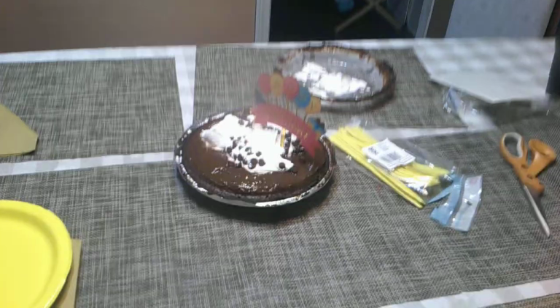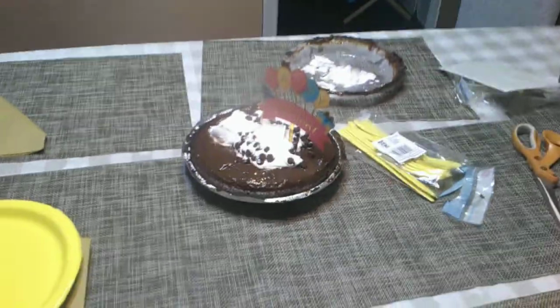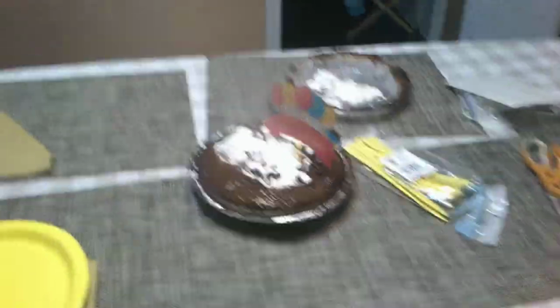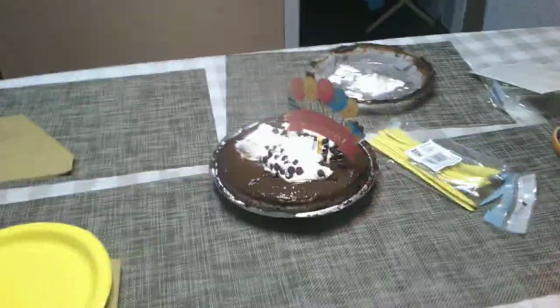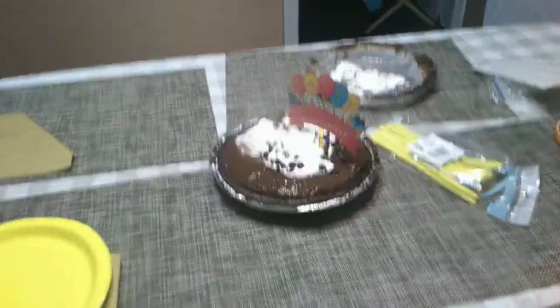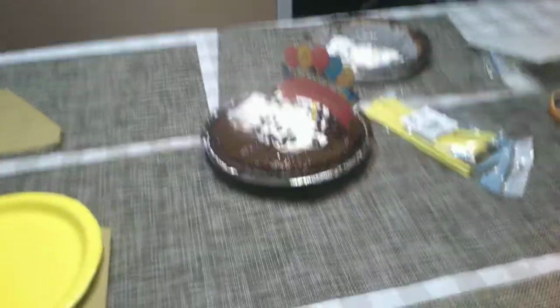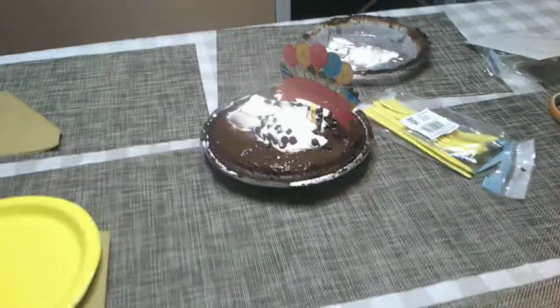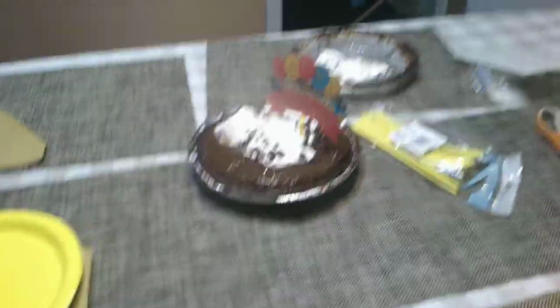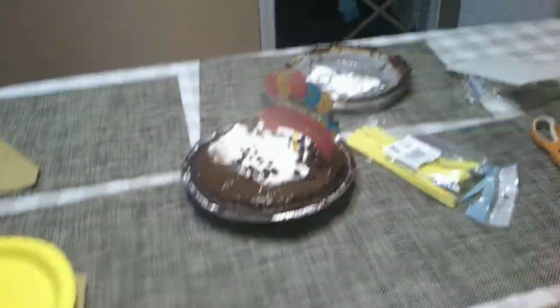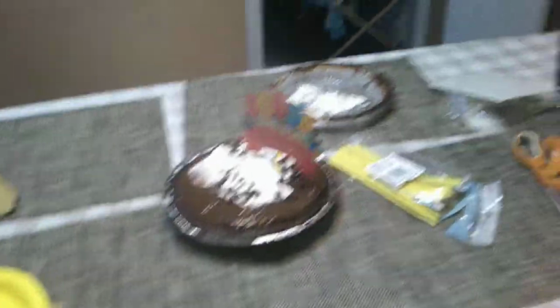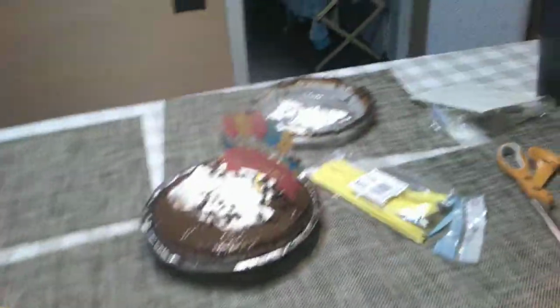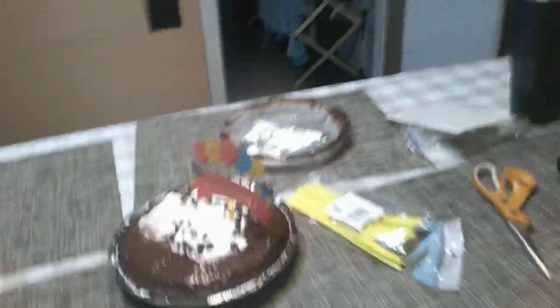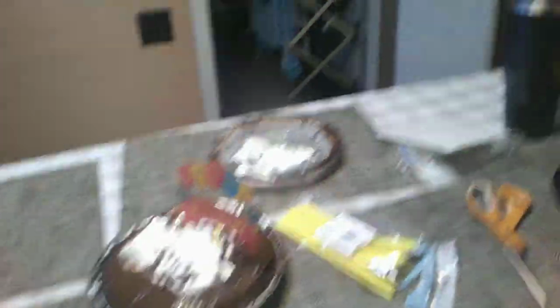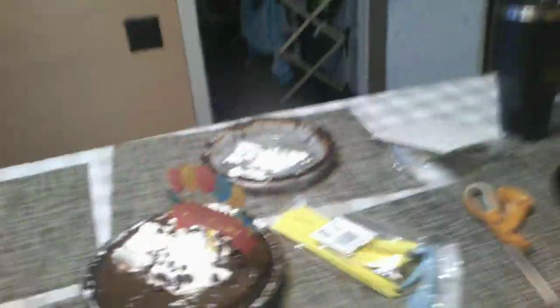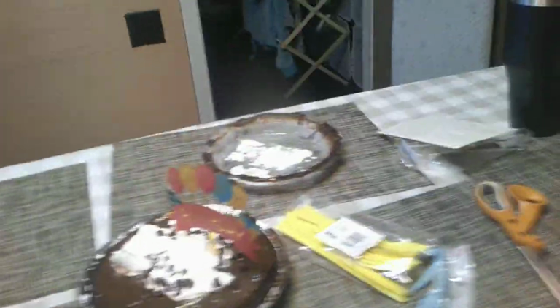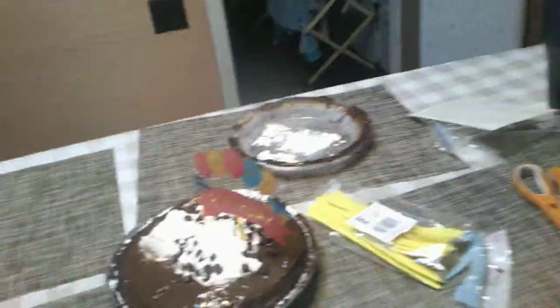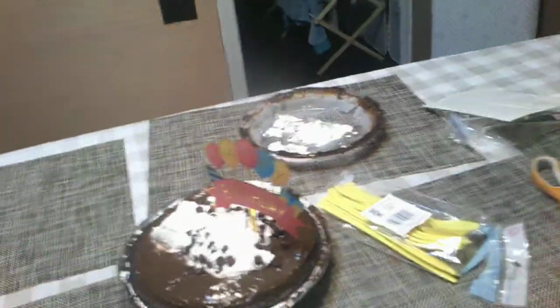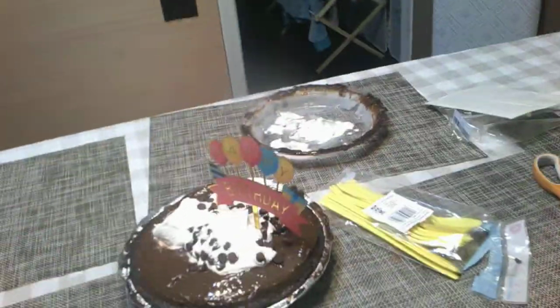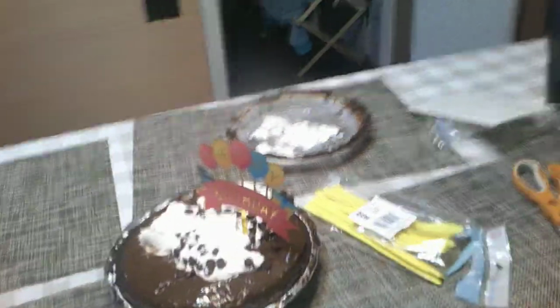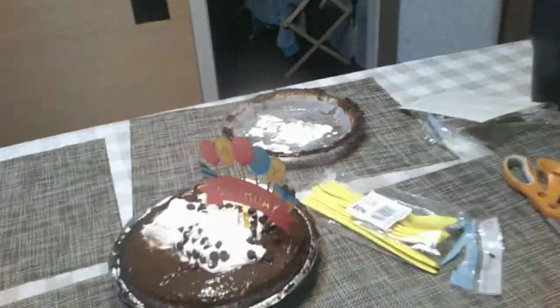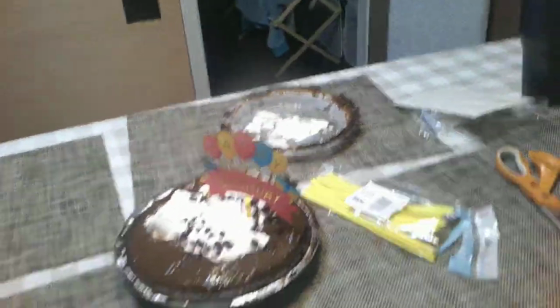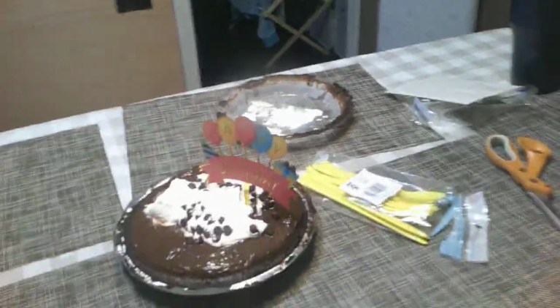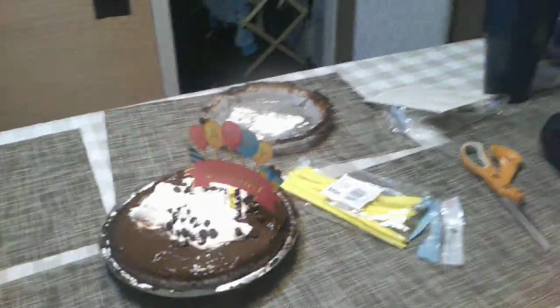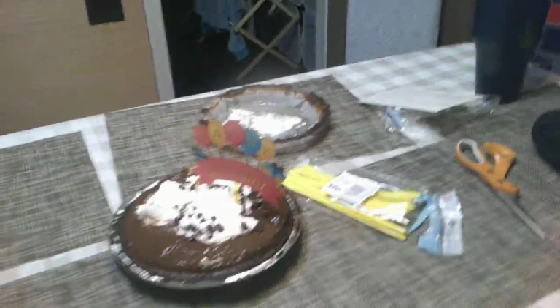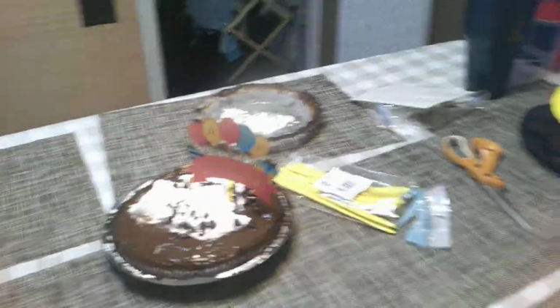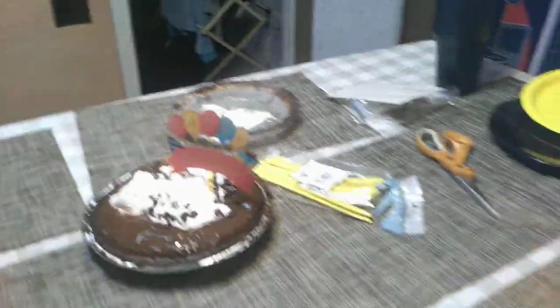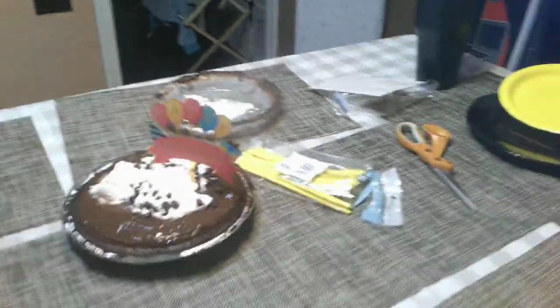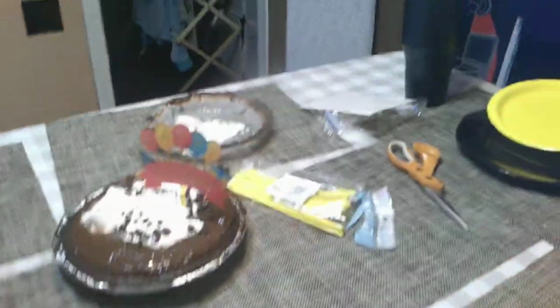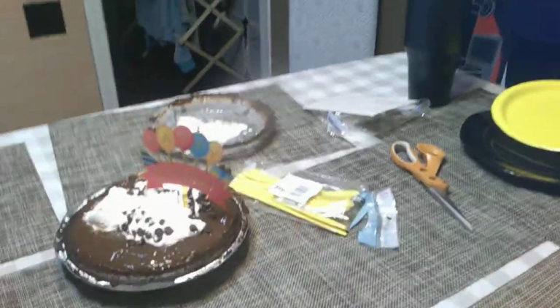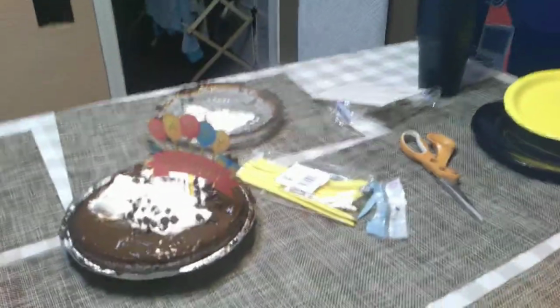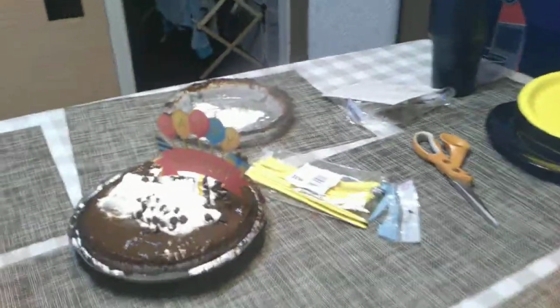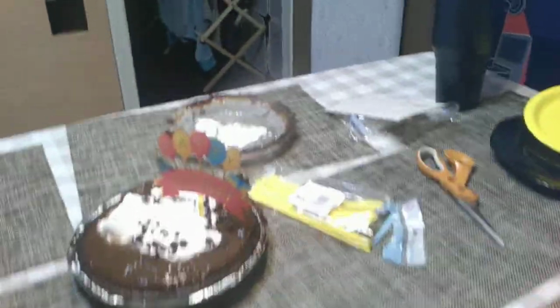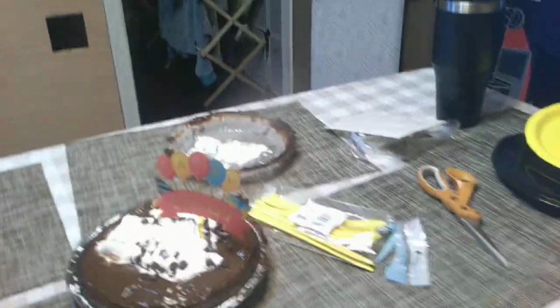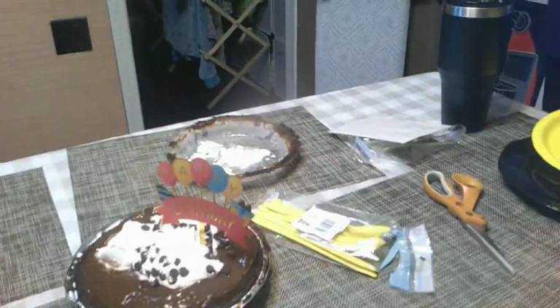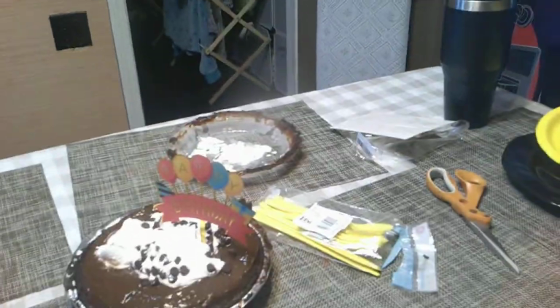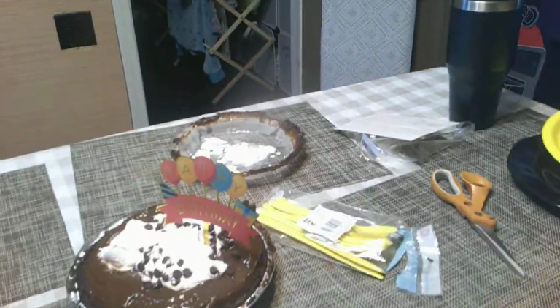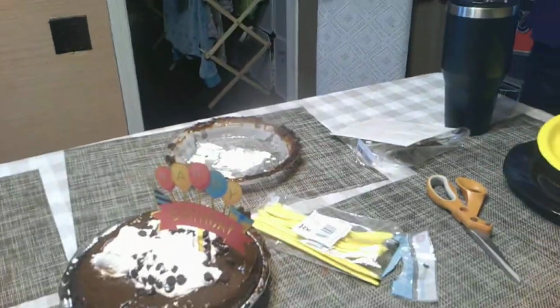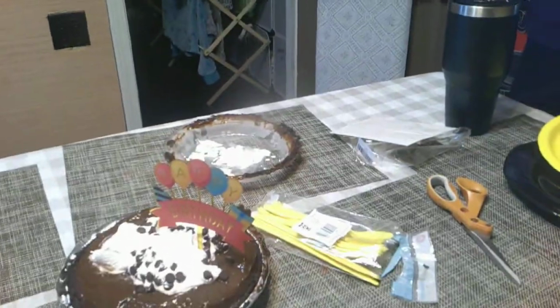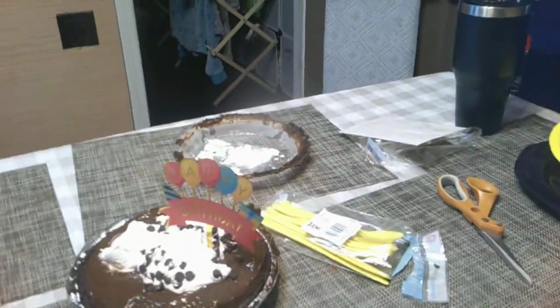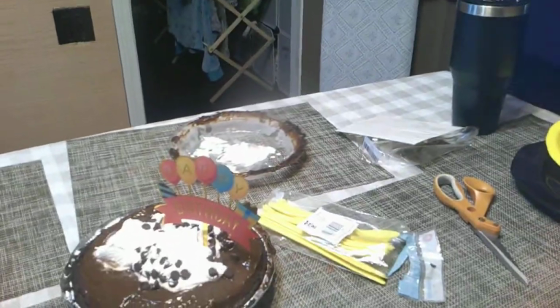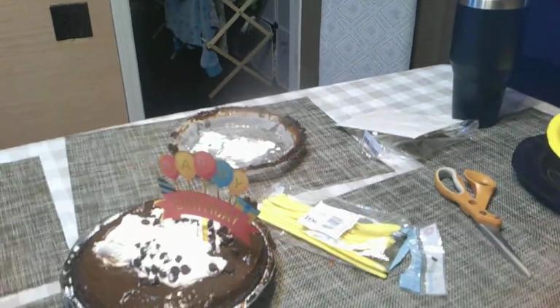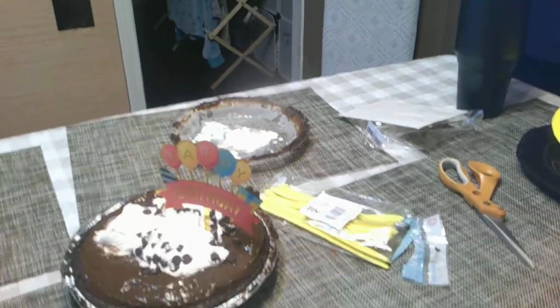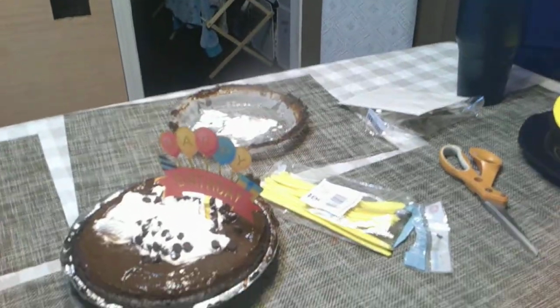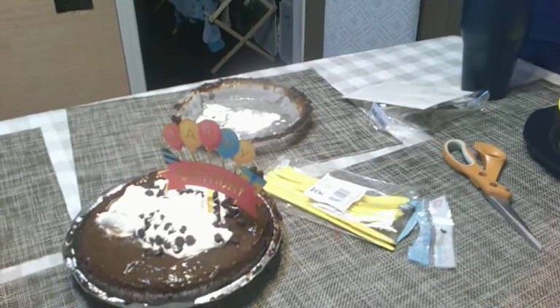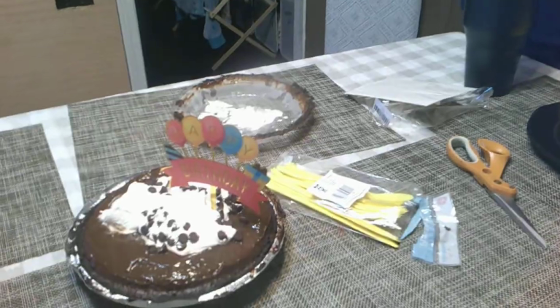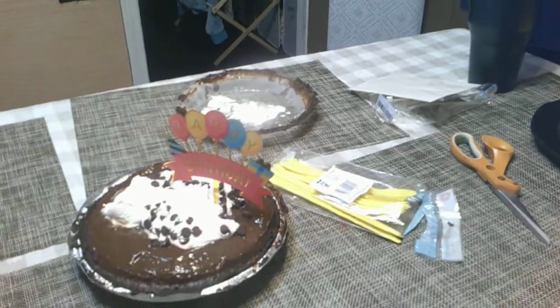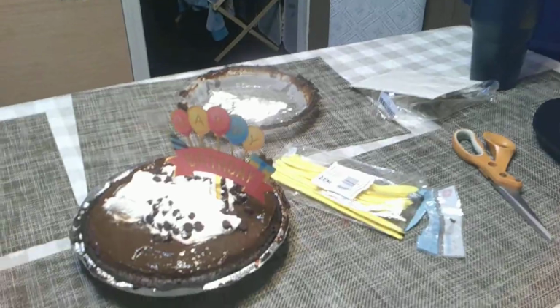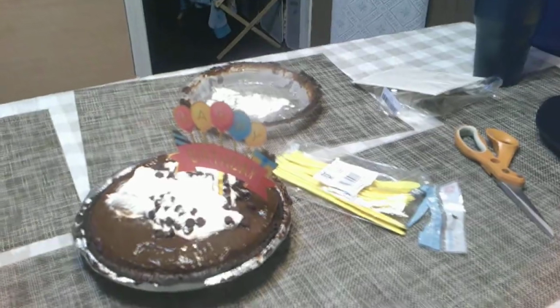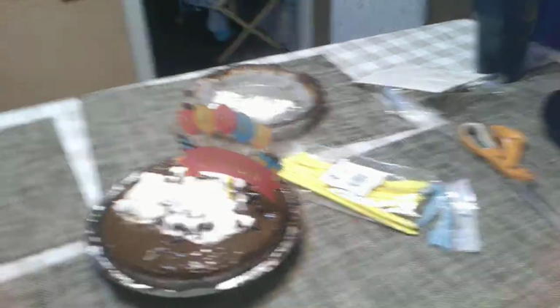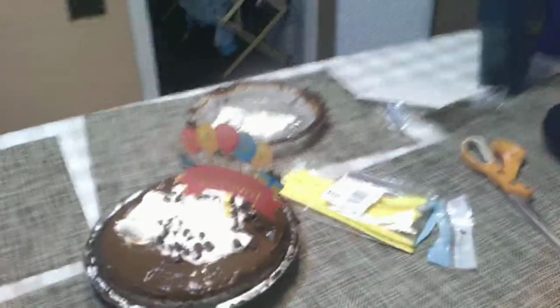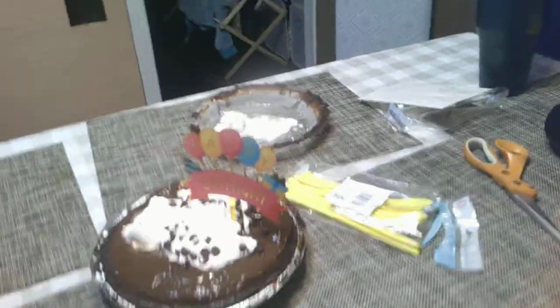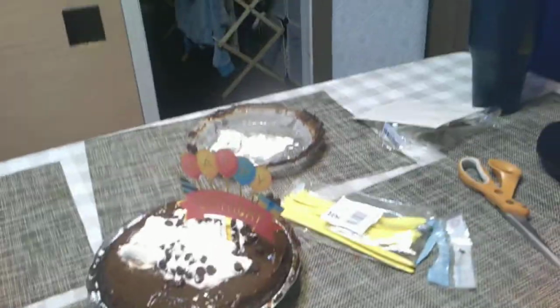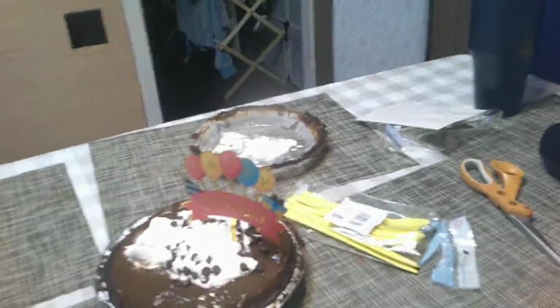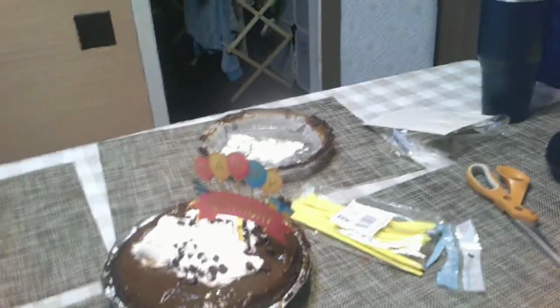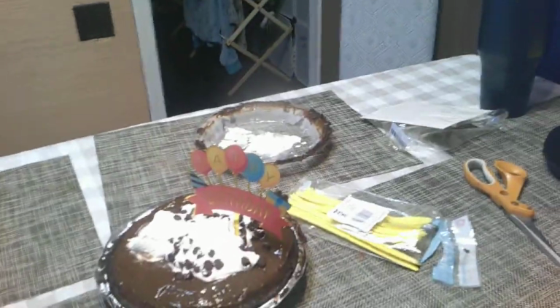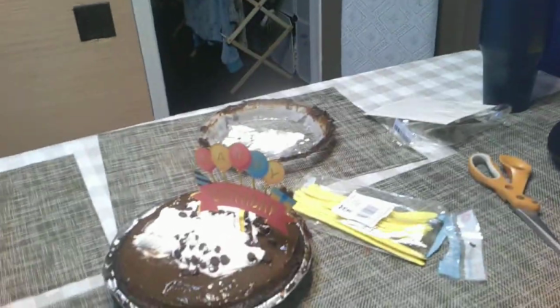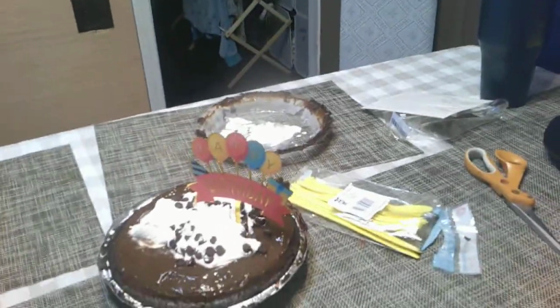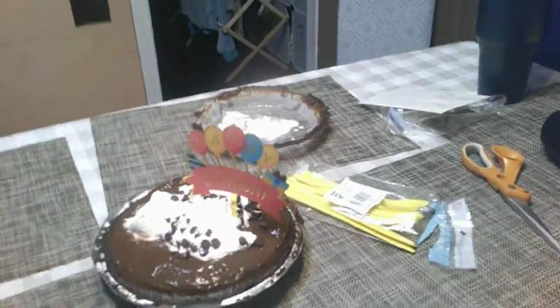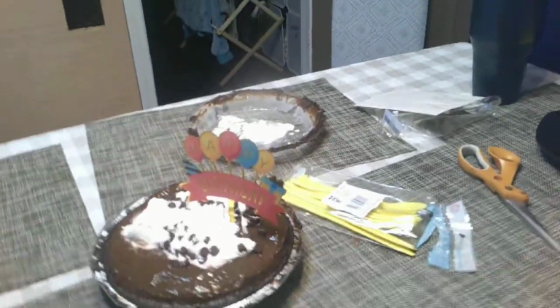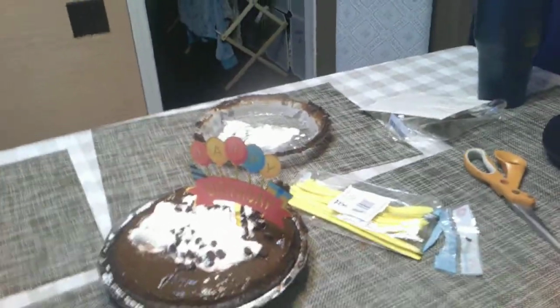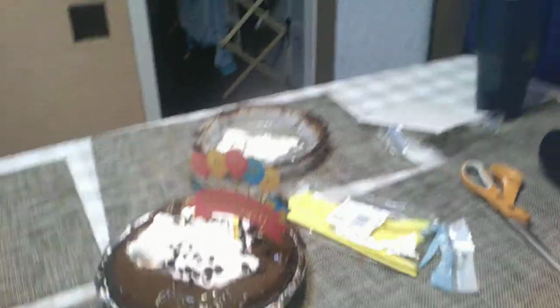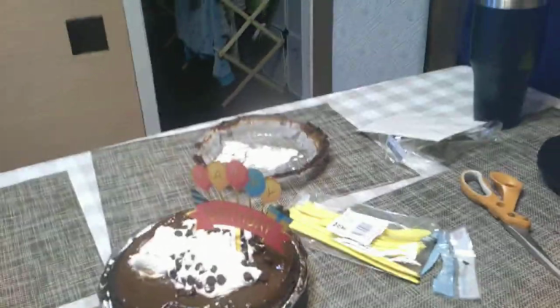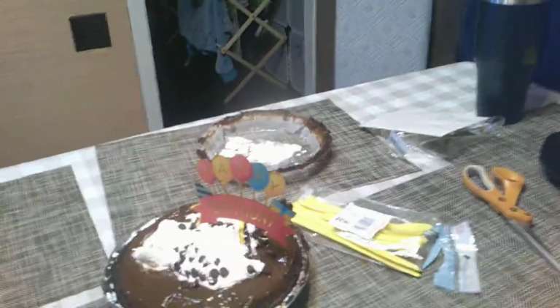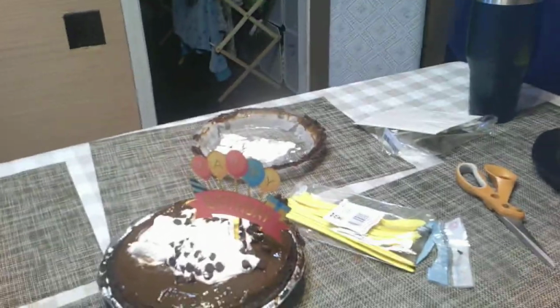This is Wesley's — instead of a cake, we made him a chocolate pudding pie, so we're going to do a second happy birthday.